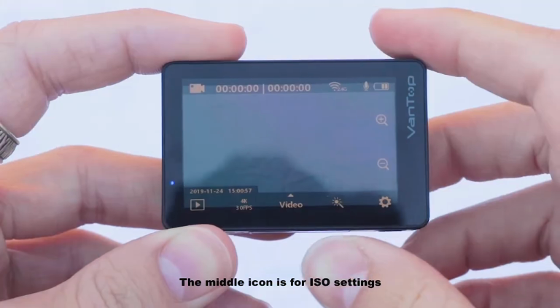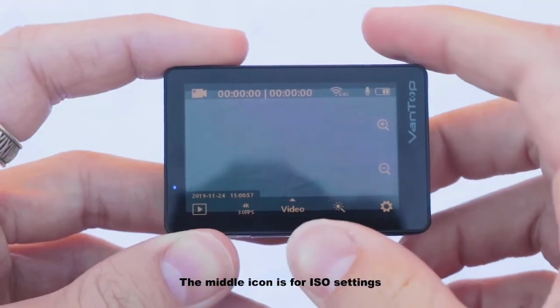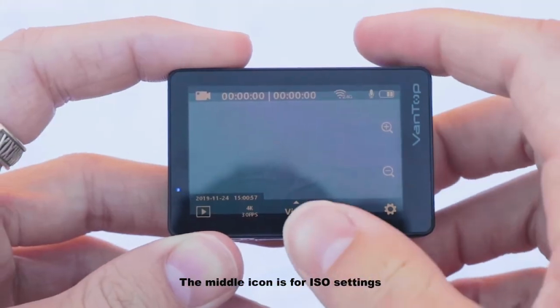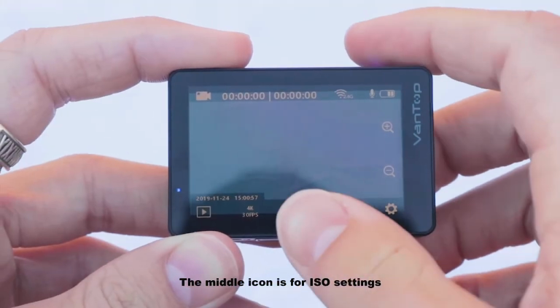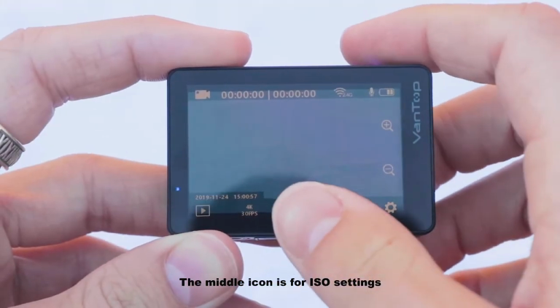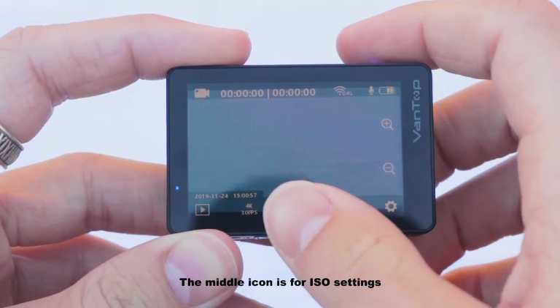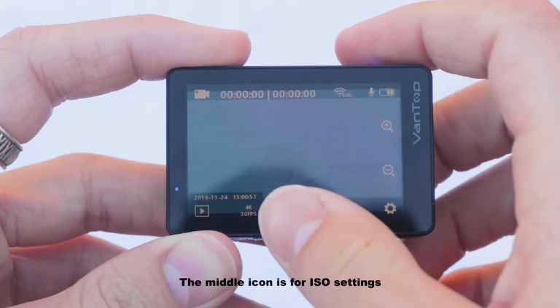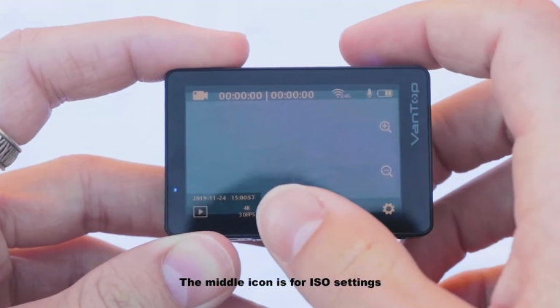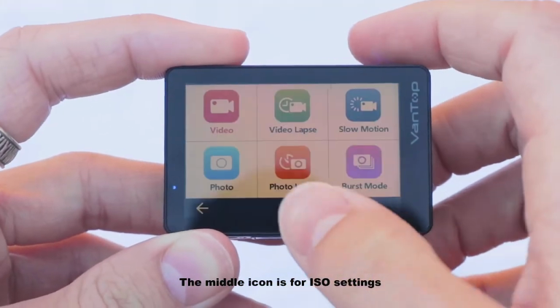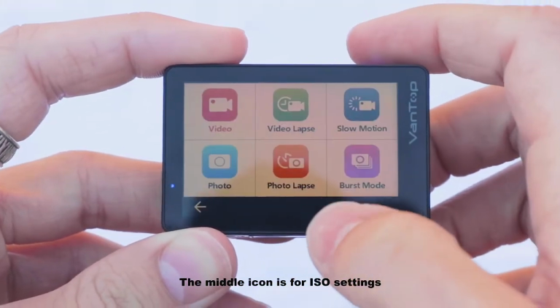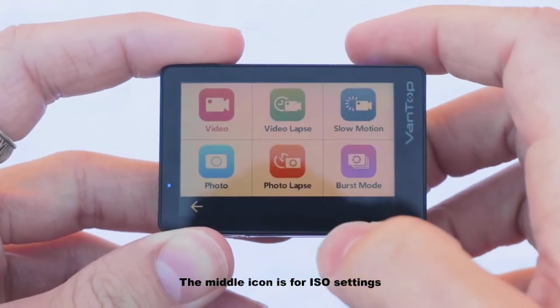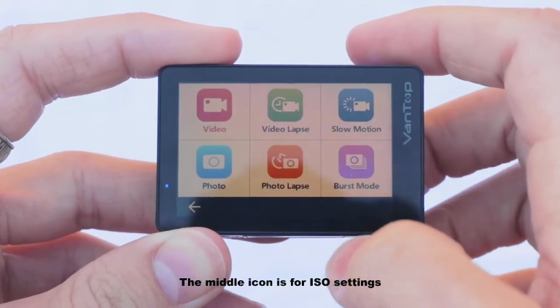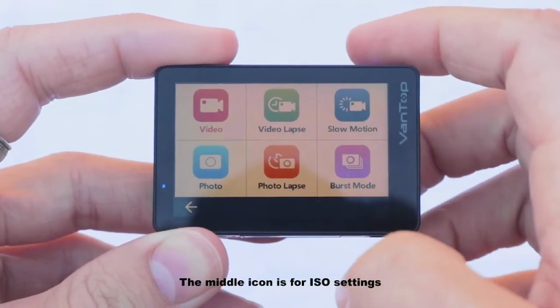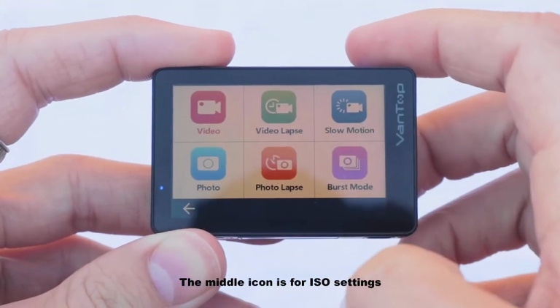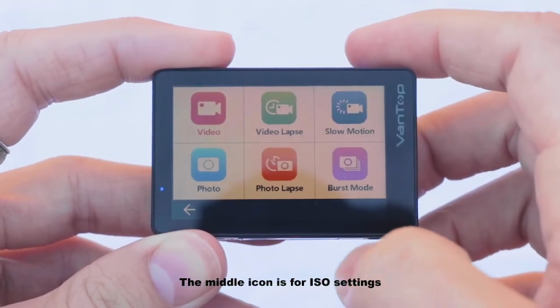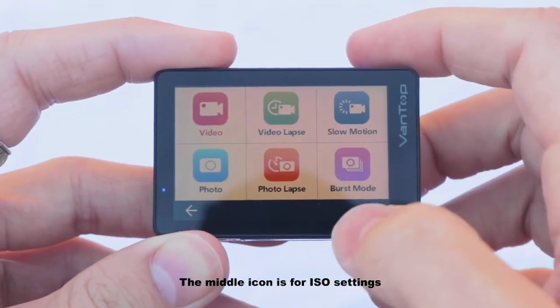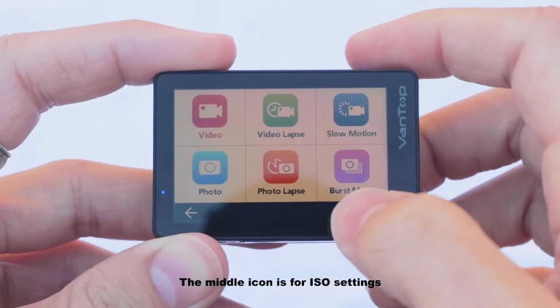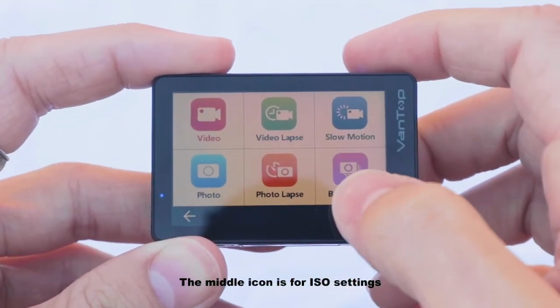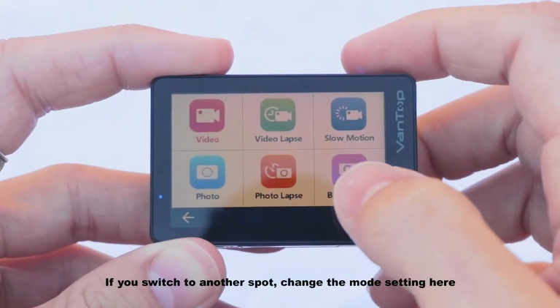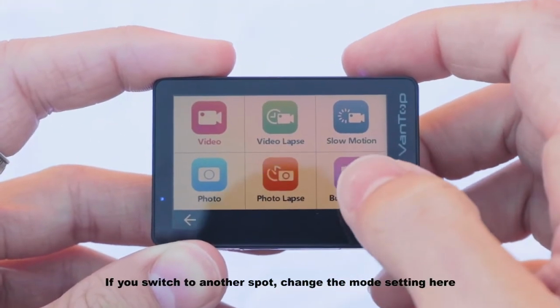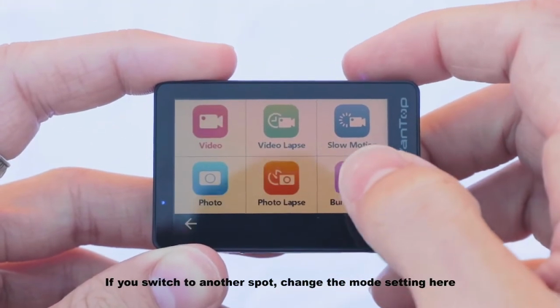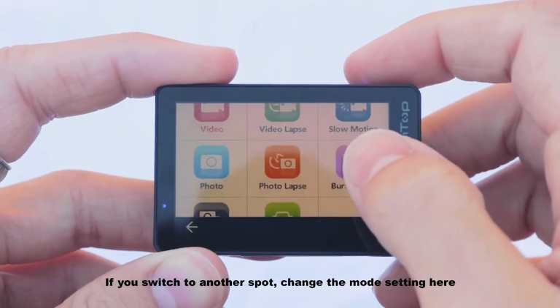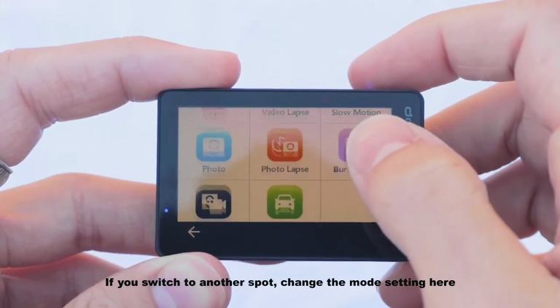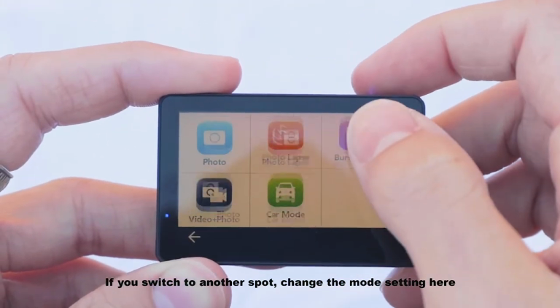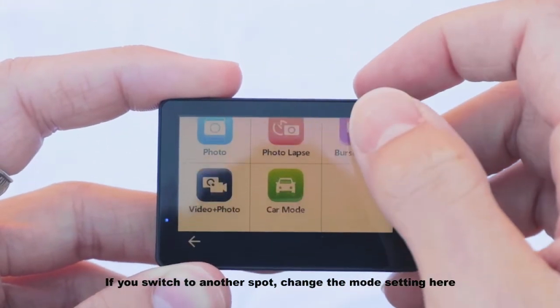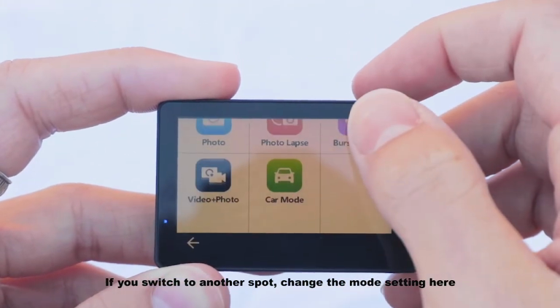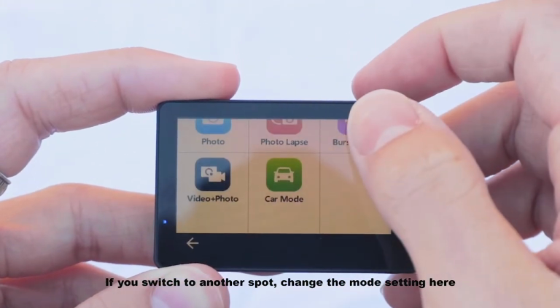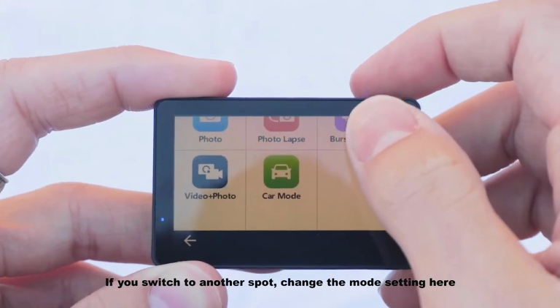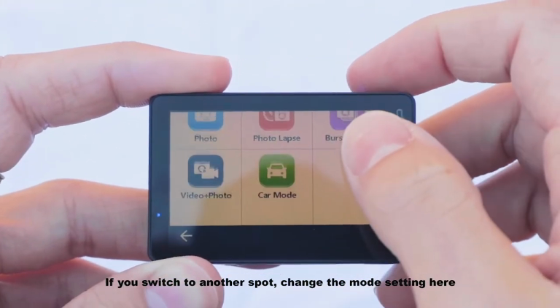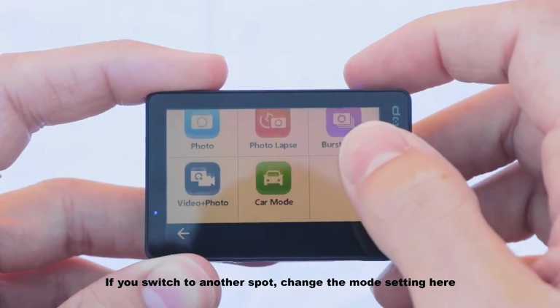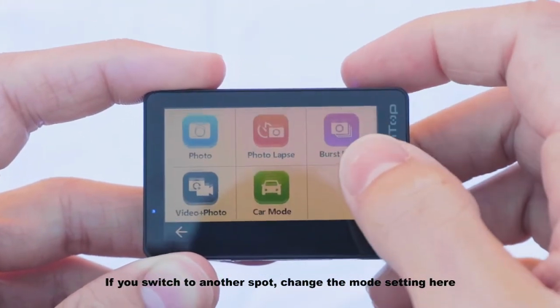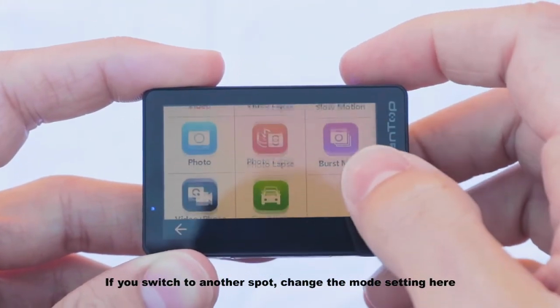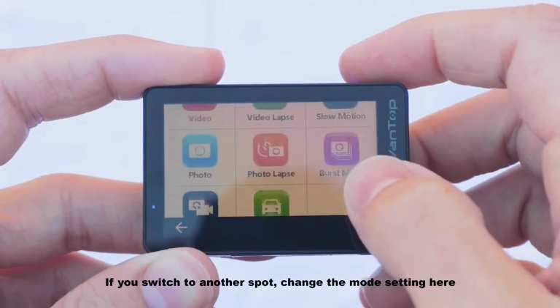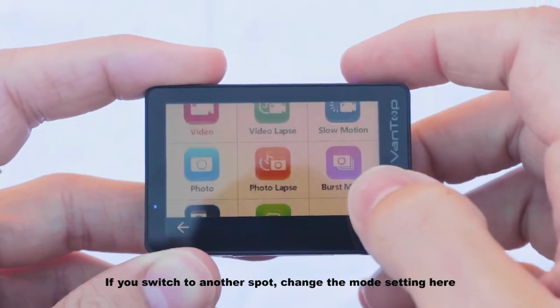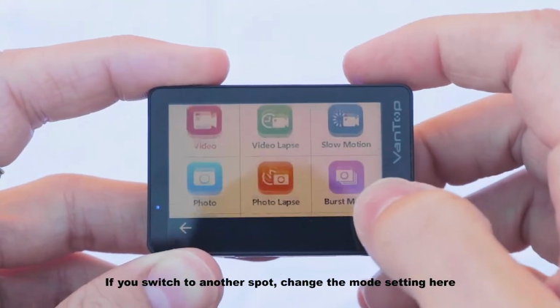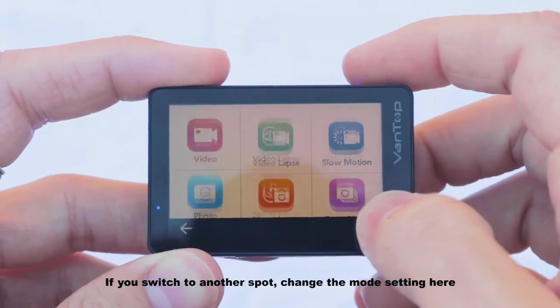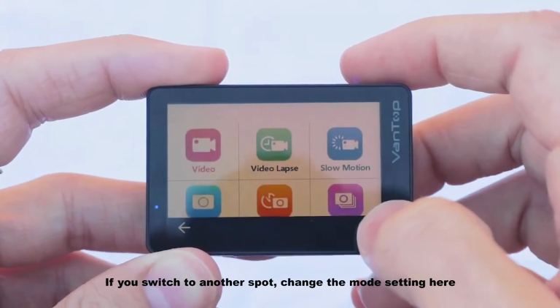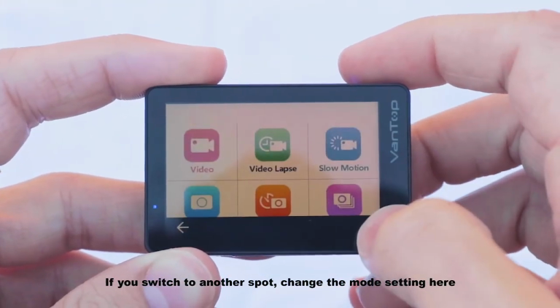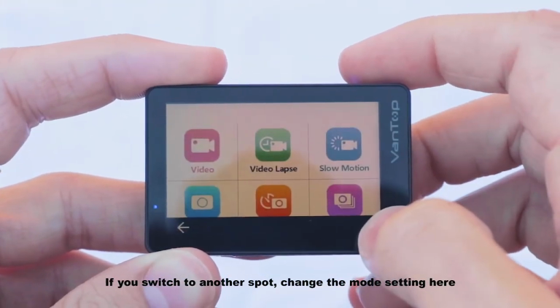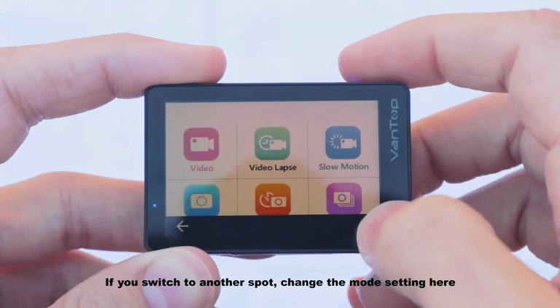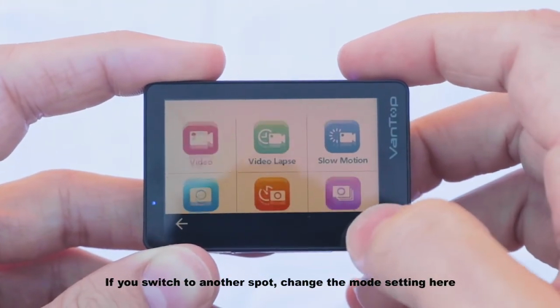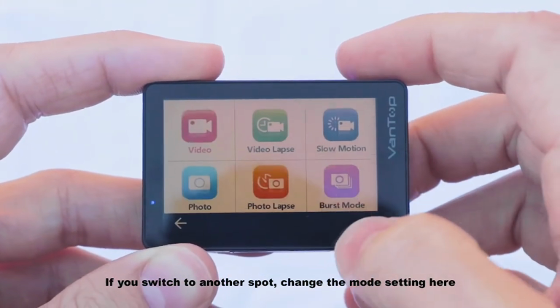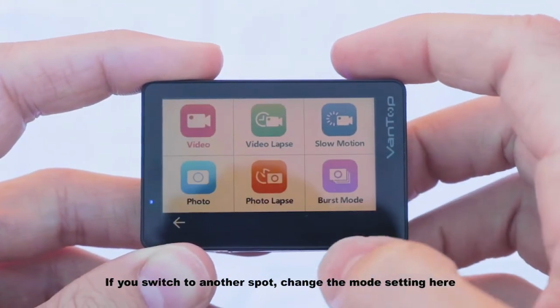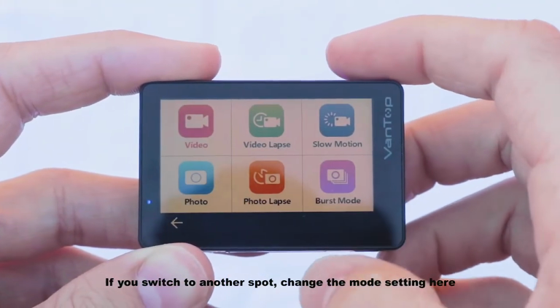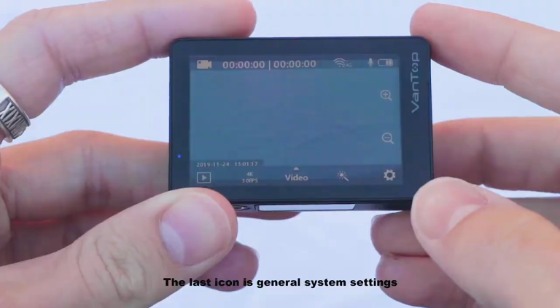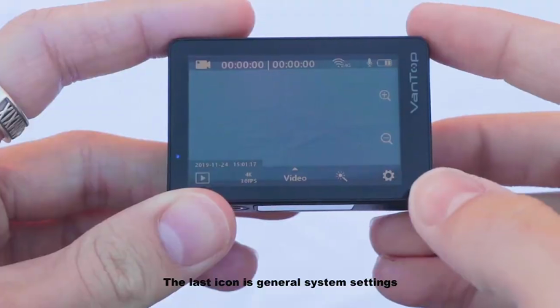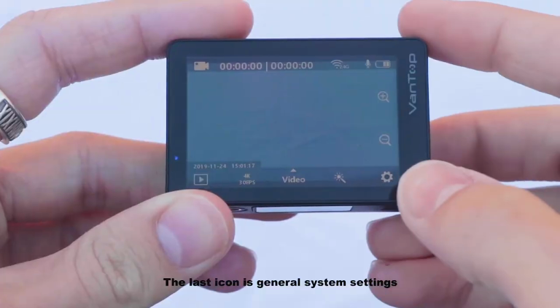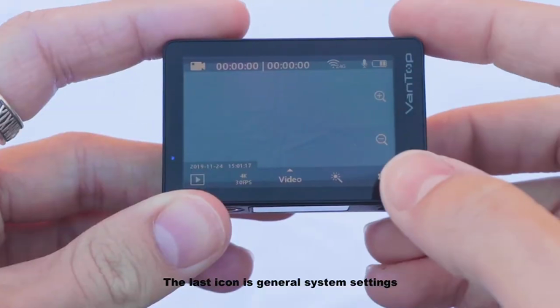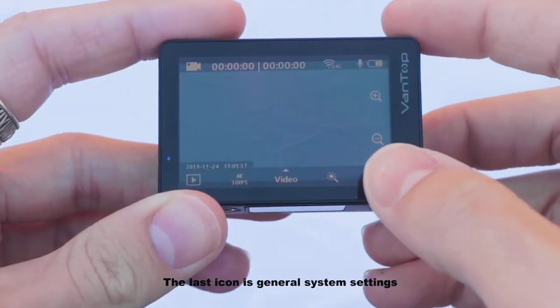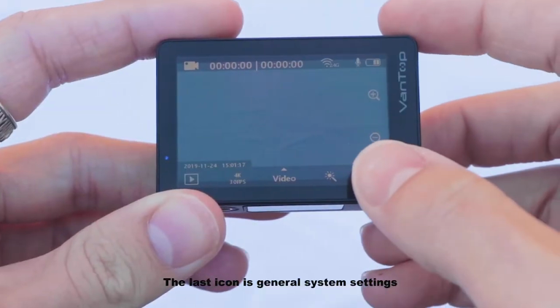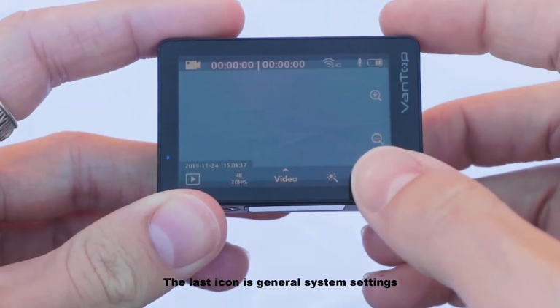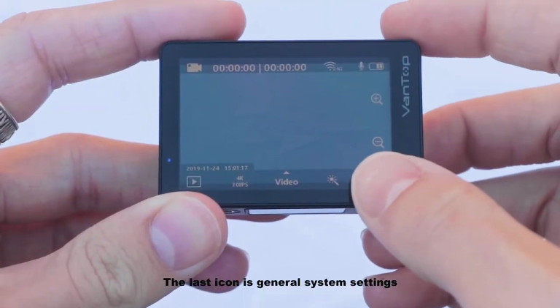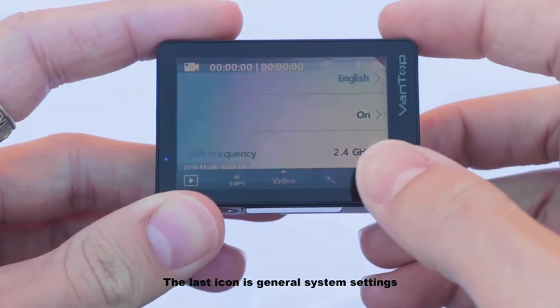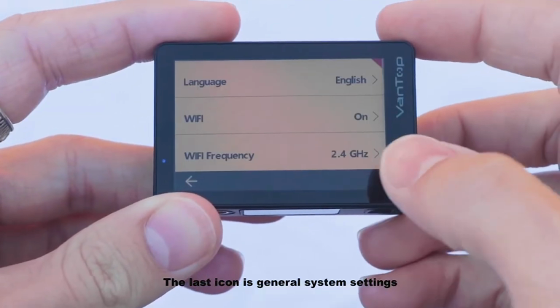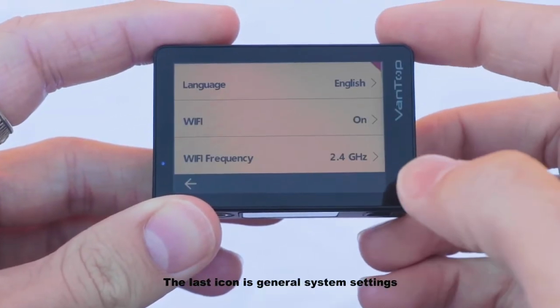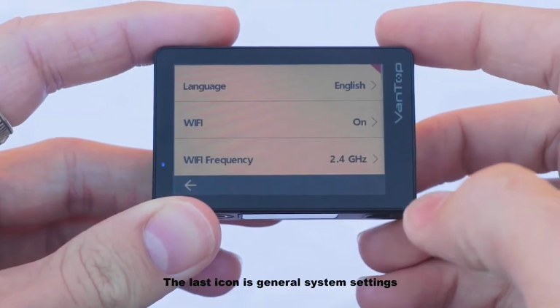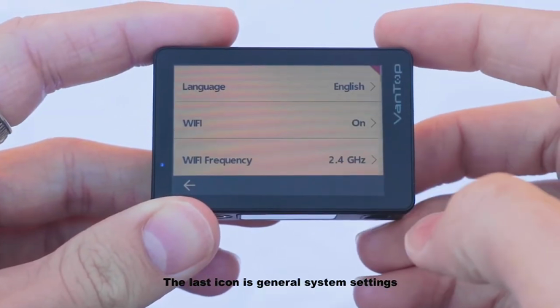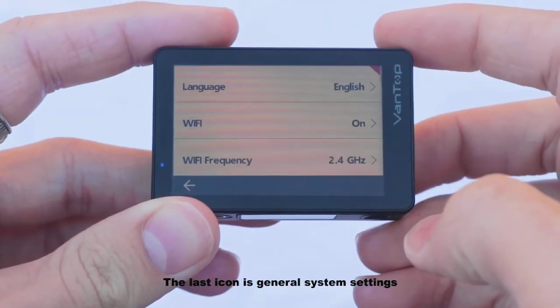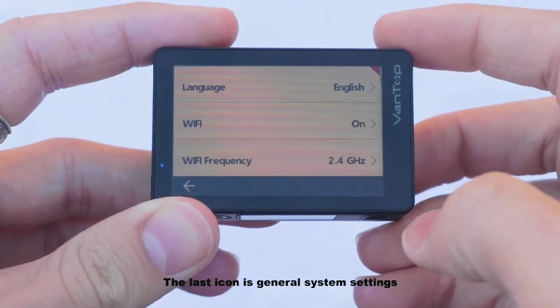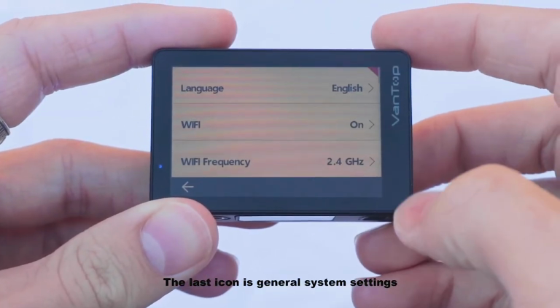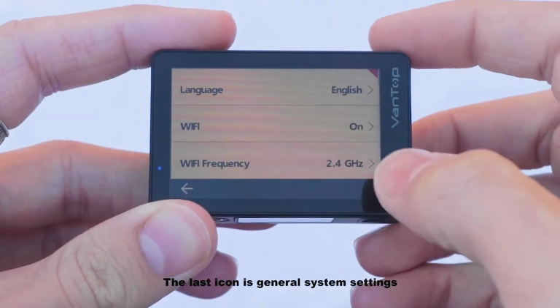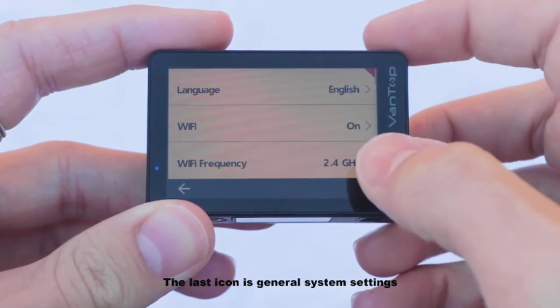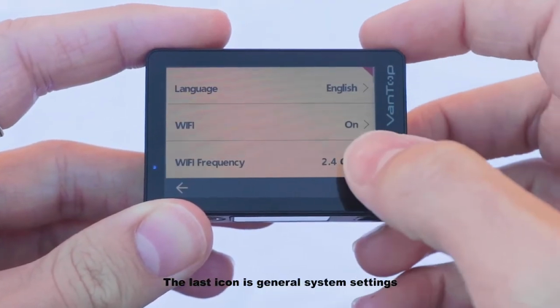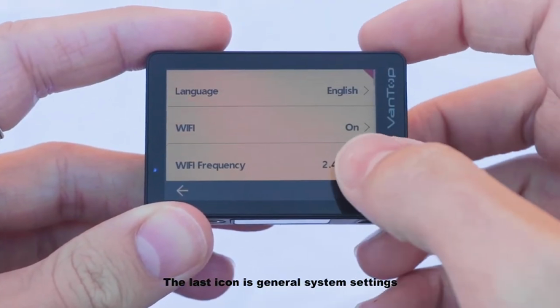The middle icon is for ISO settings. If you switch to another spot, change the mode setting here. The last icon is general system settings.